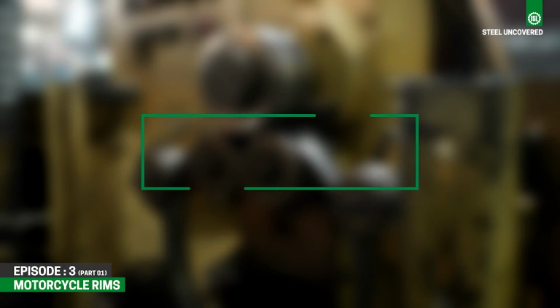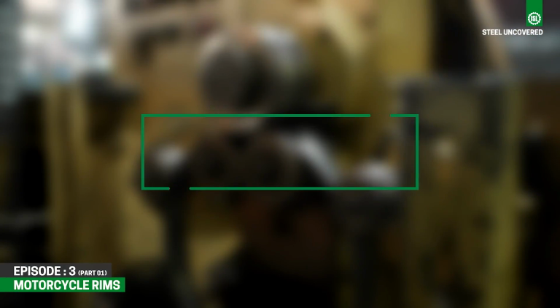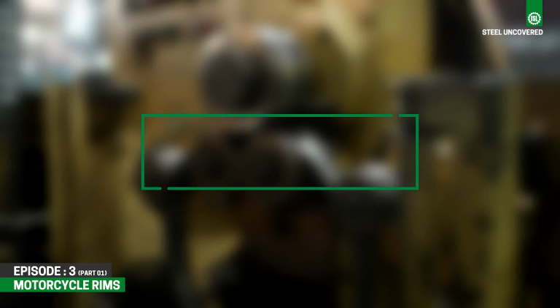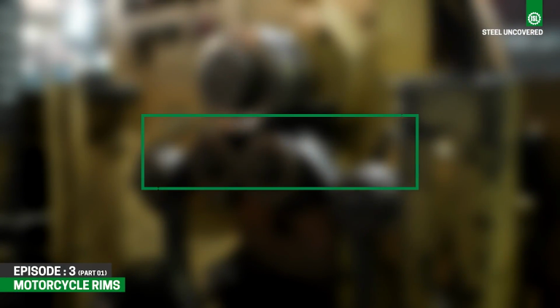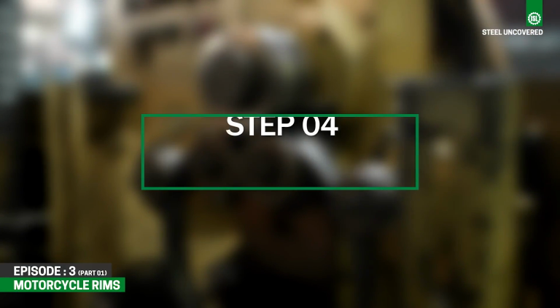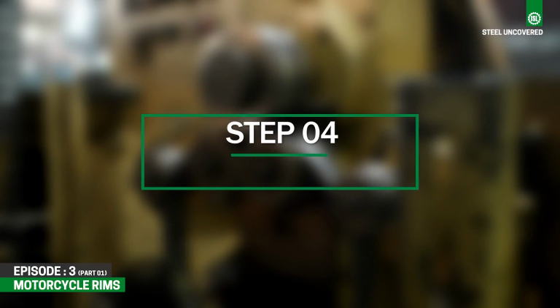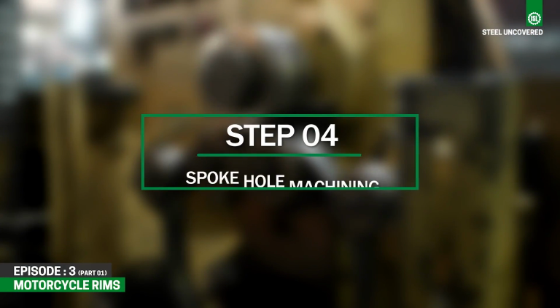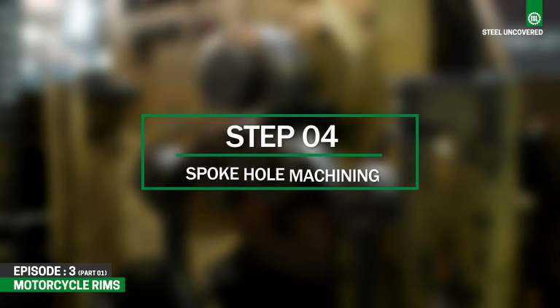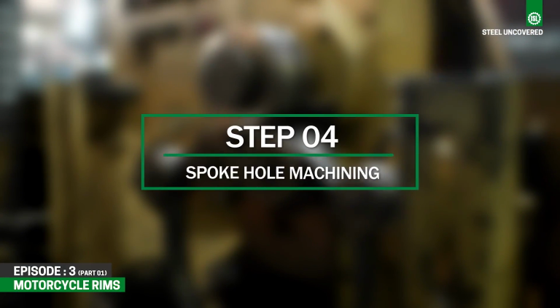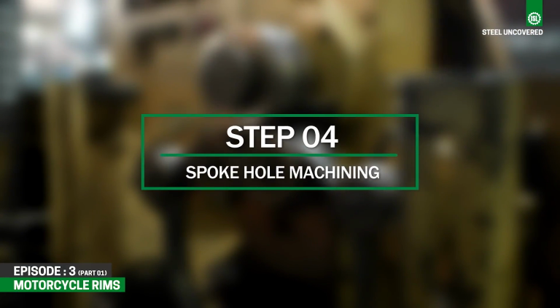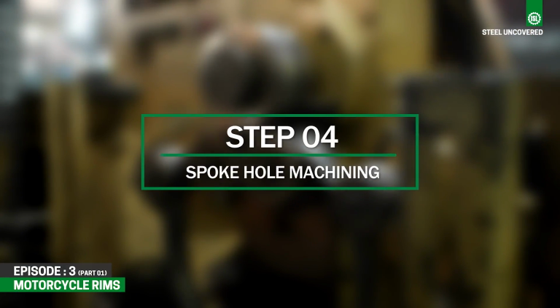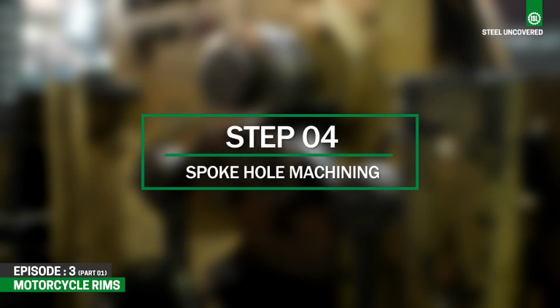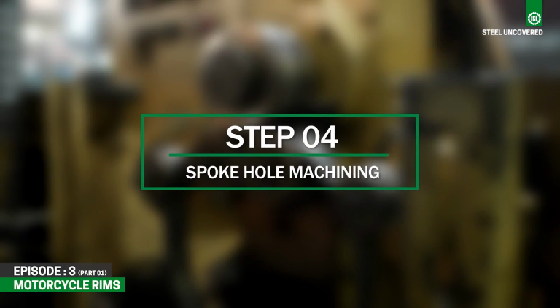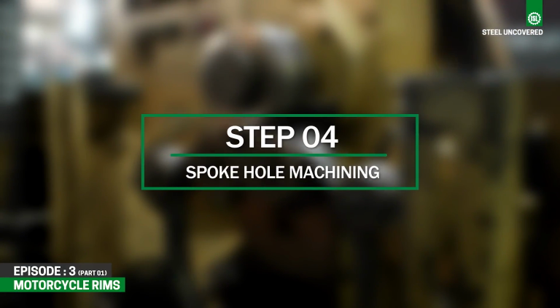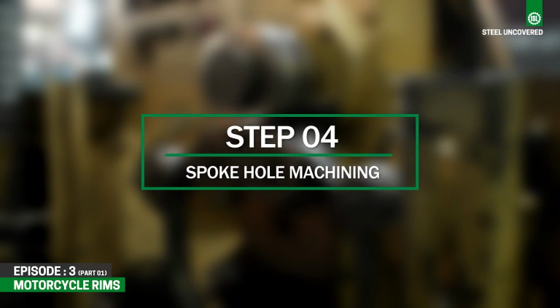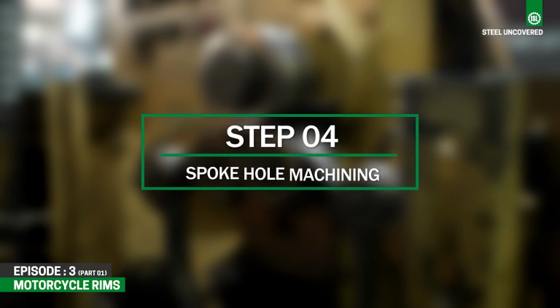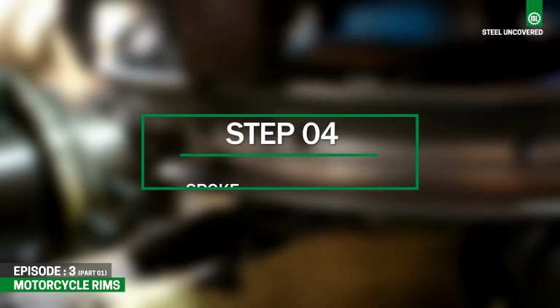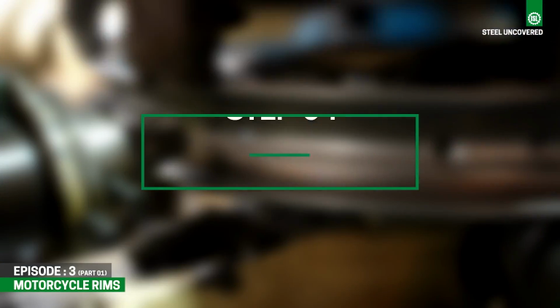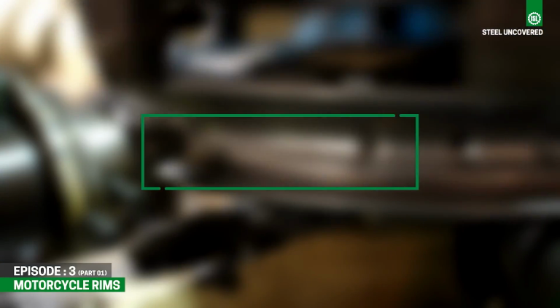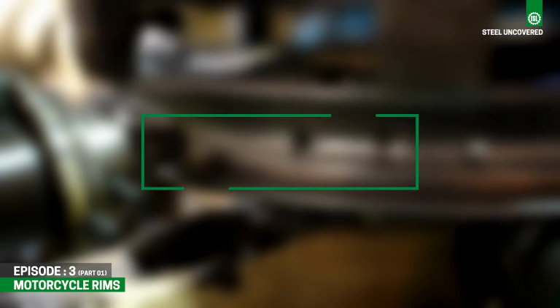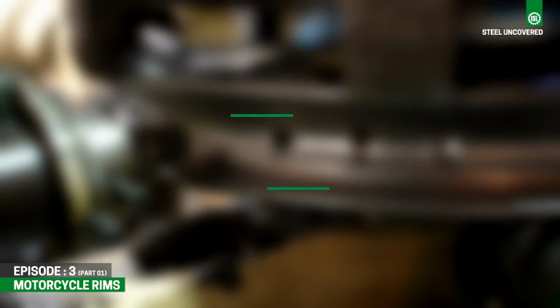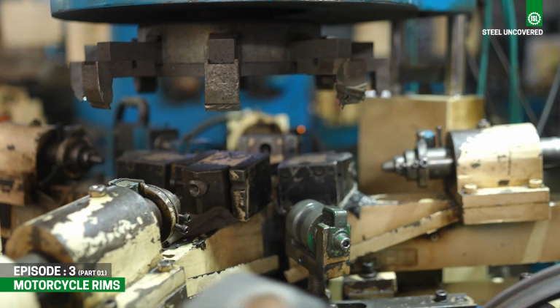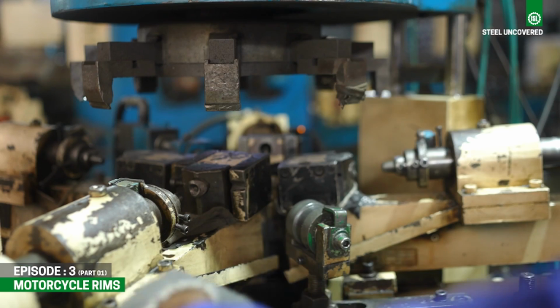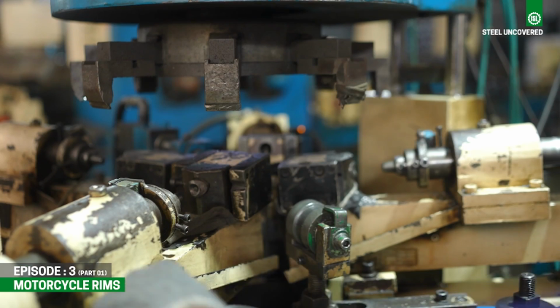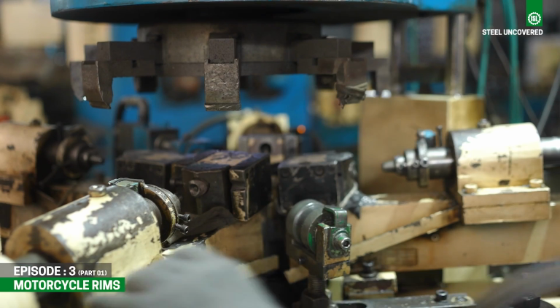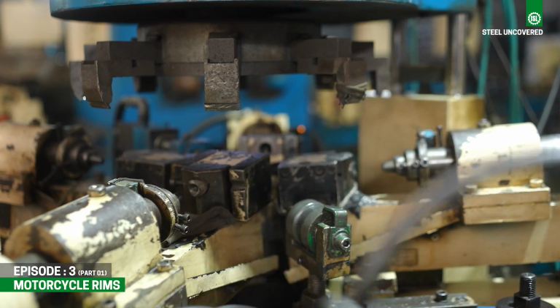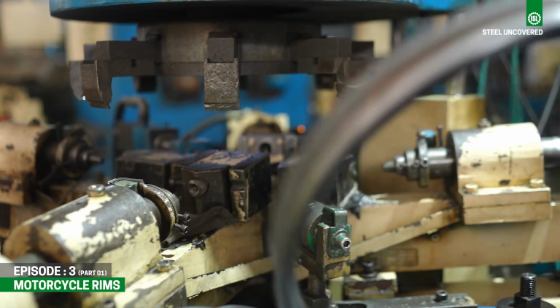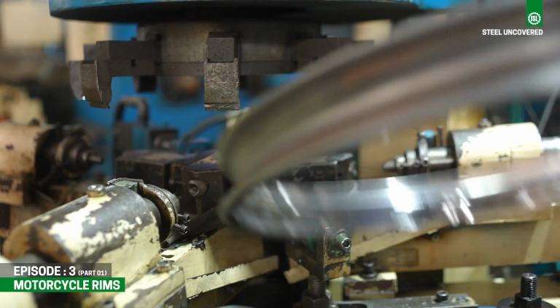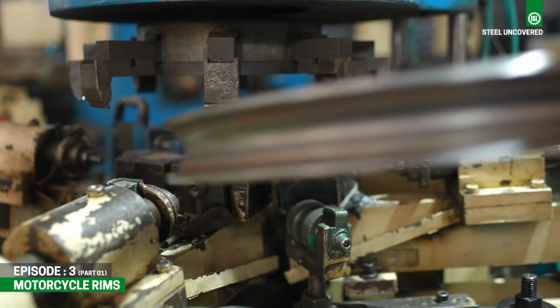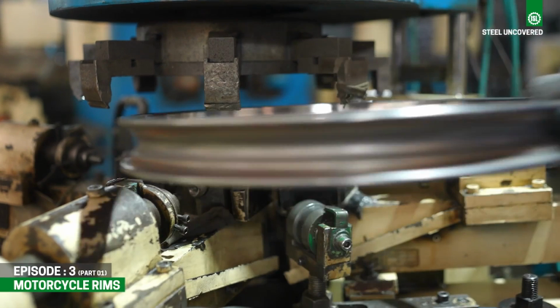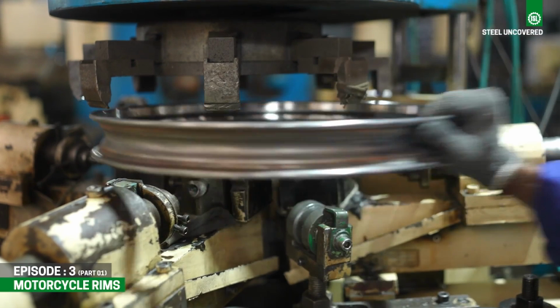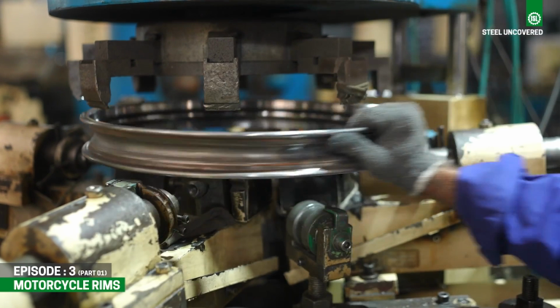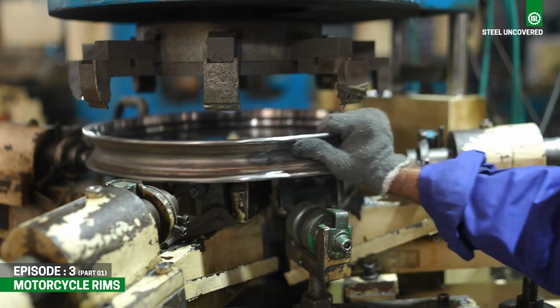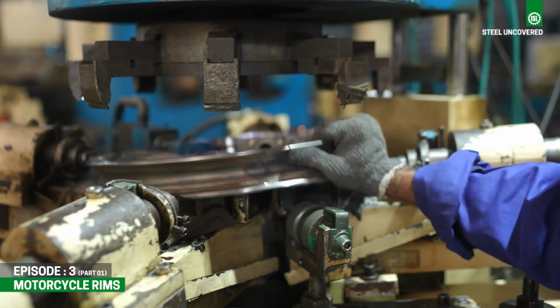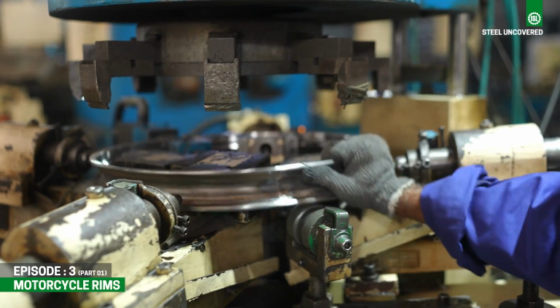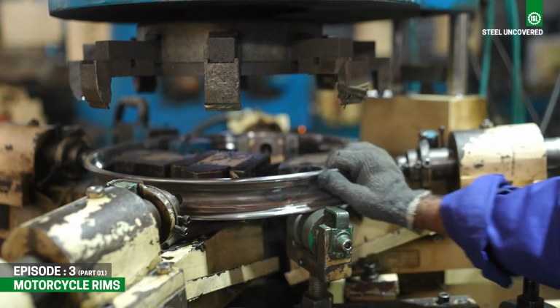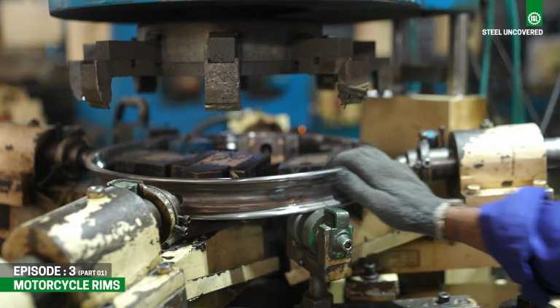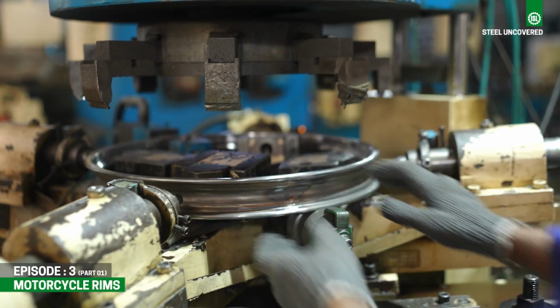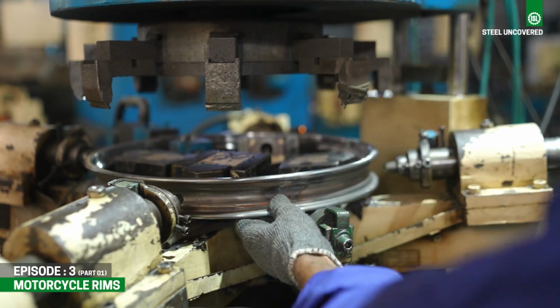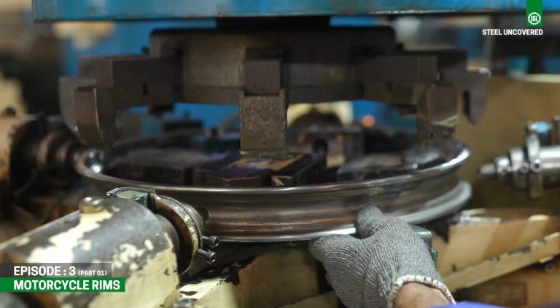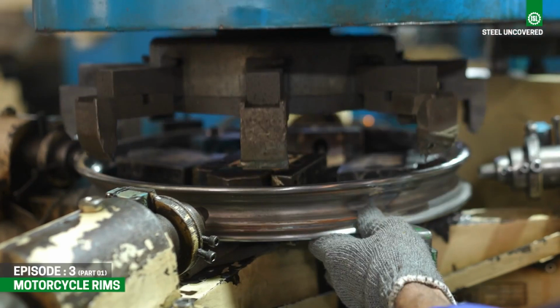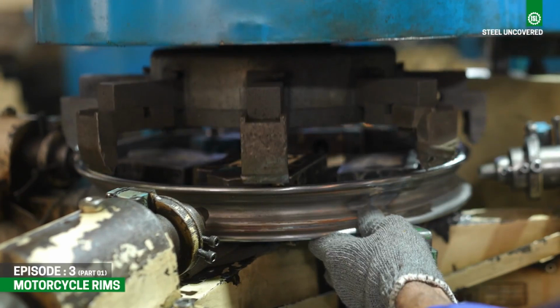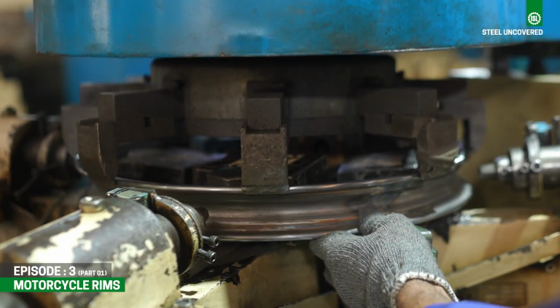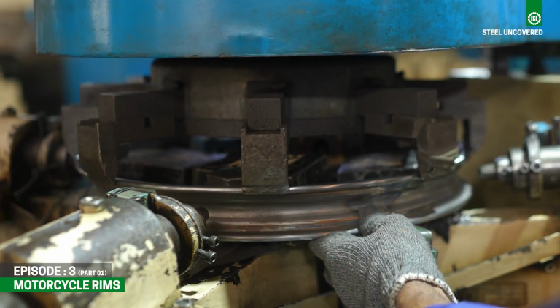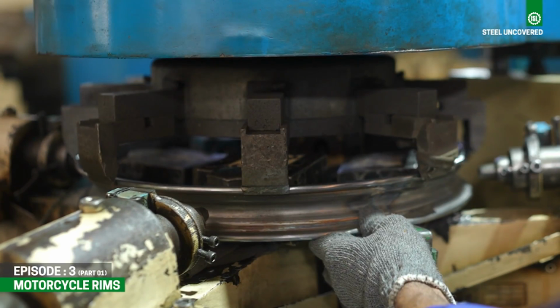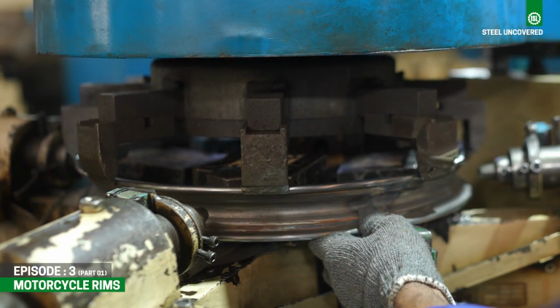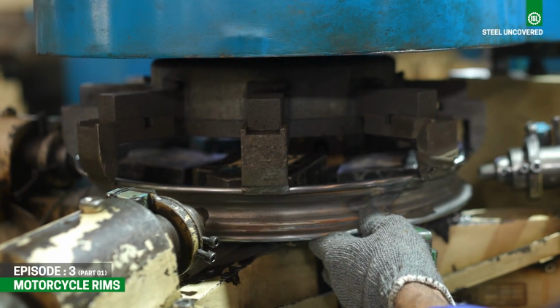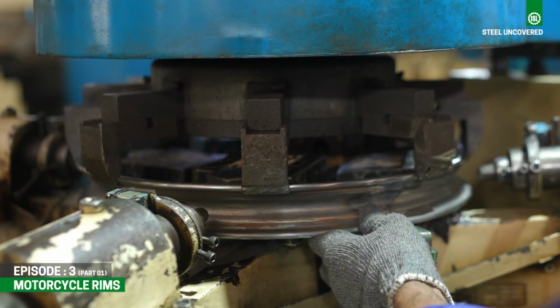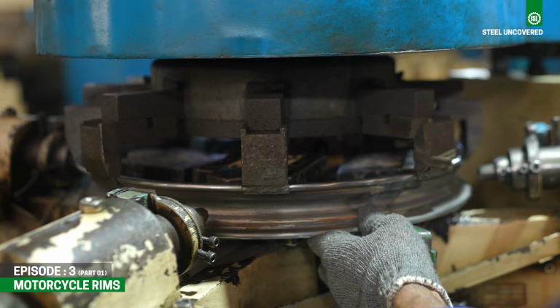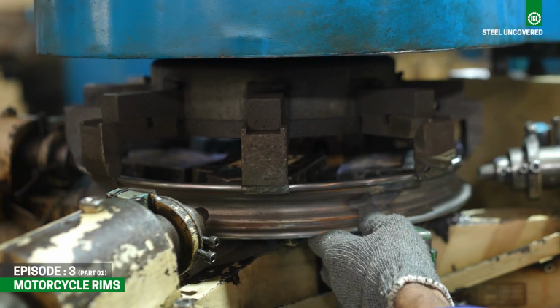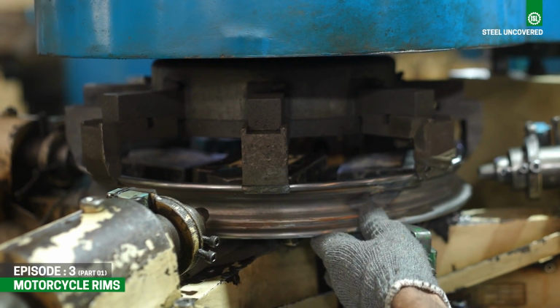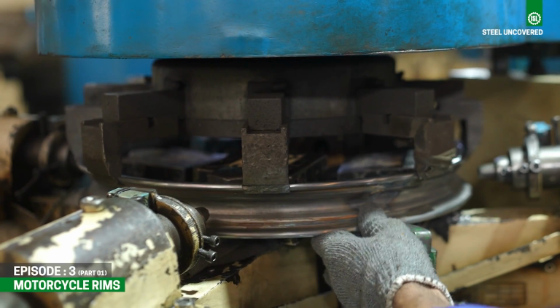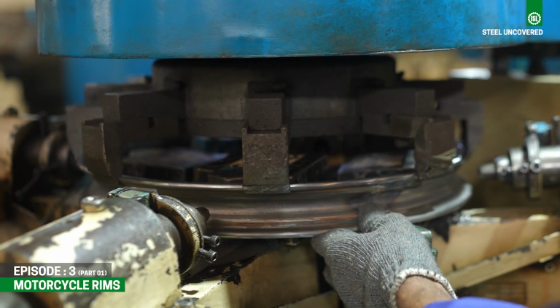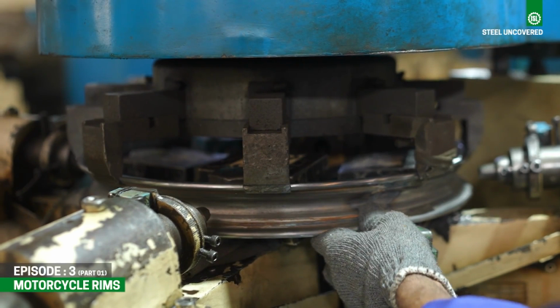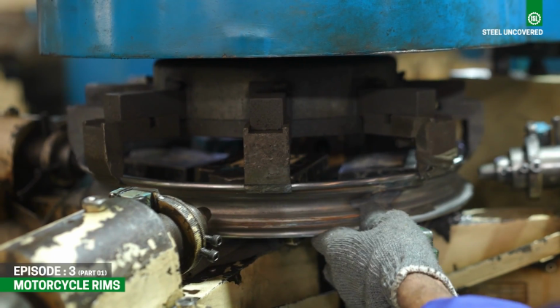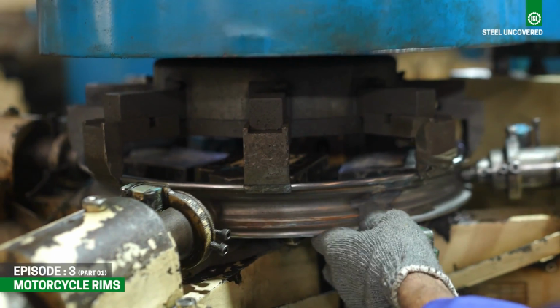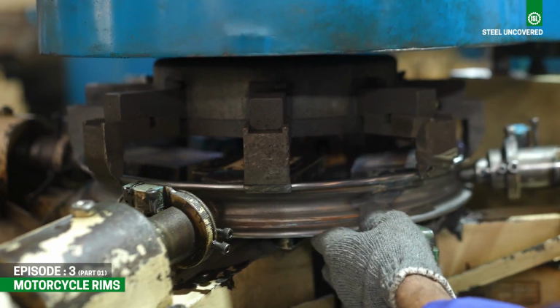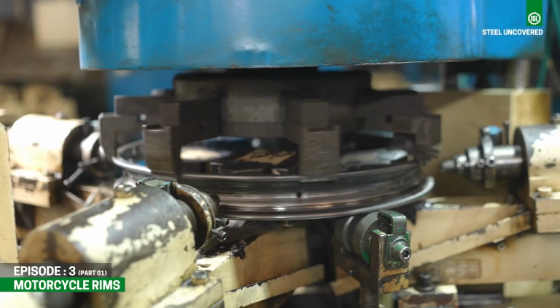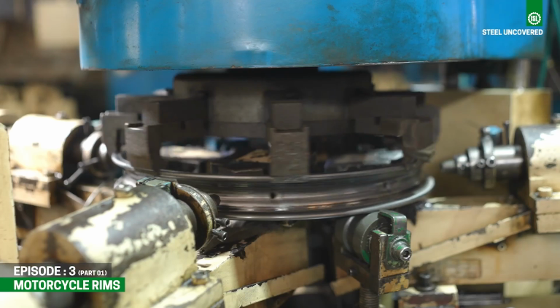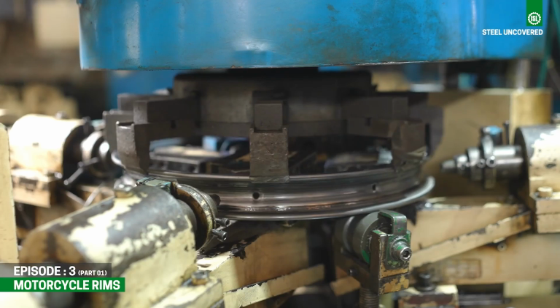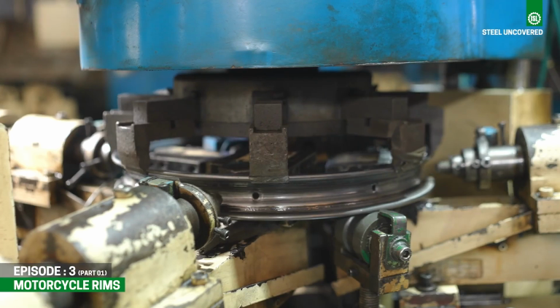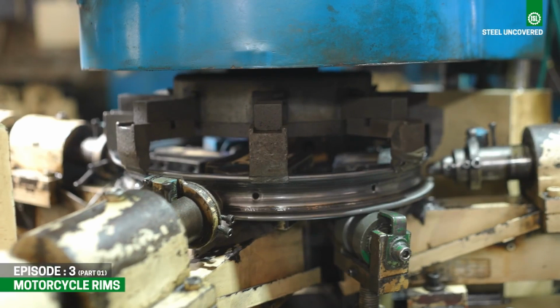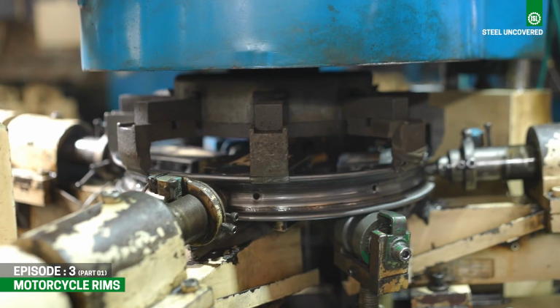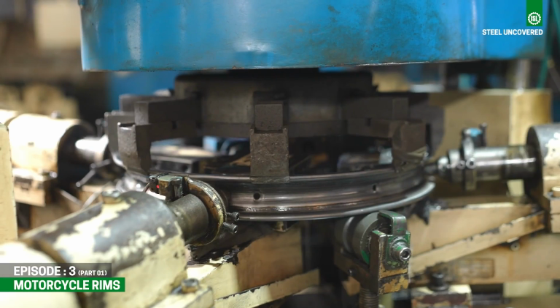Step 4: Spoke Hole Machining. After rolling, the rim undergoes machining processes to create the spoke holes.